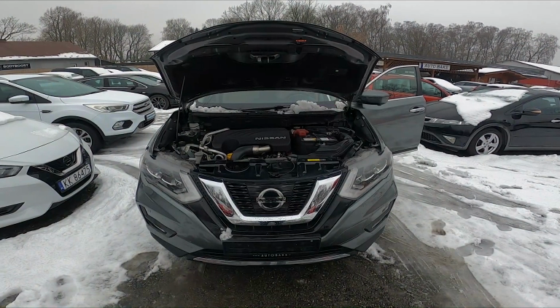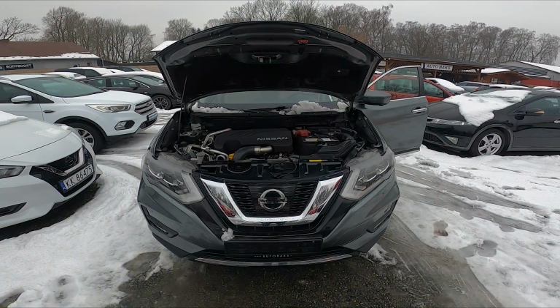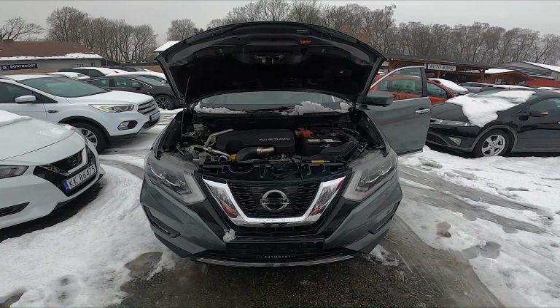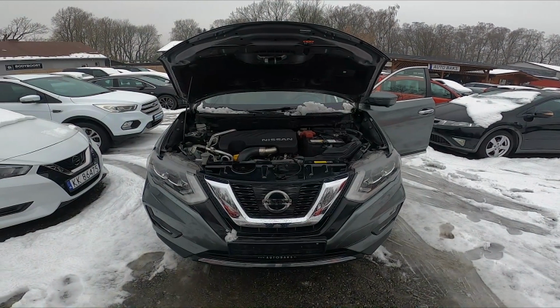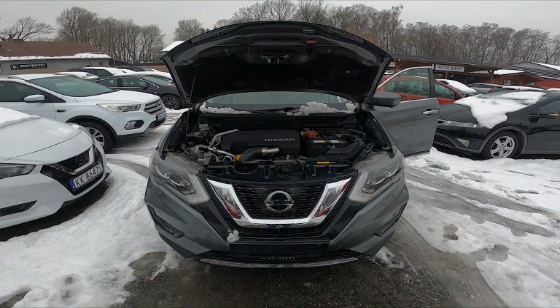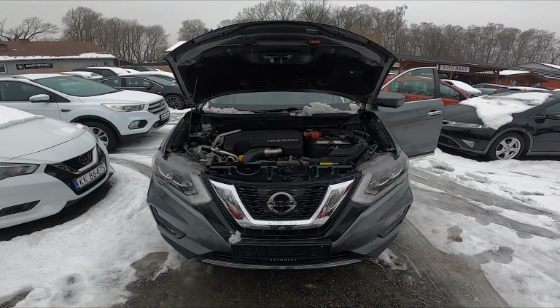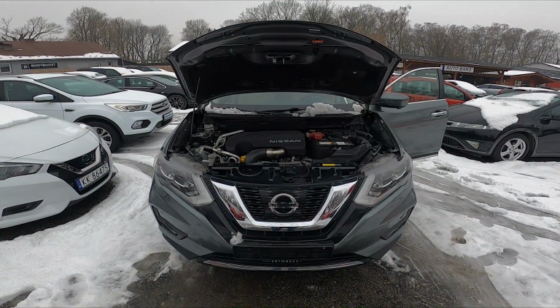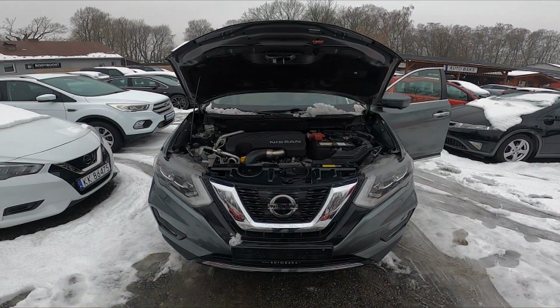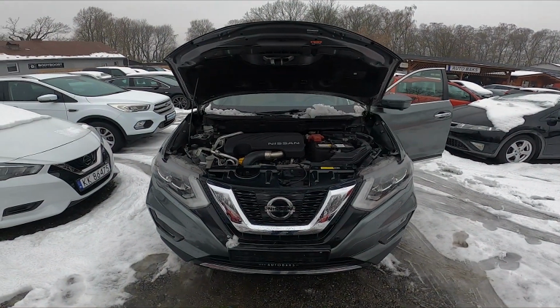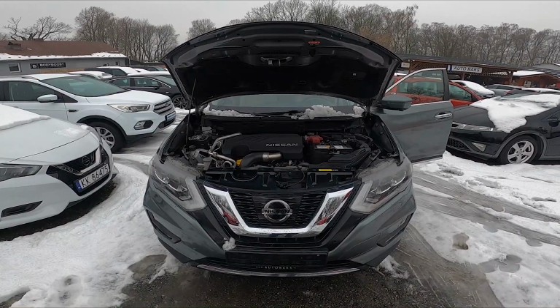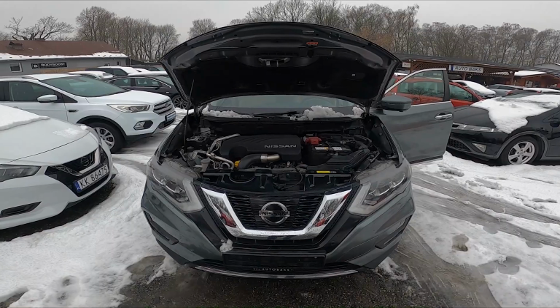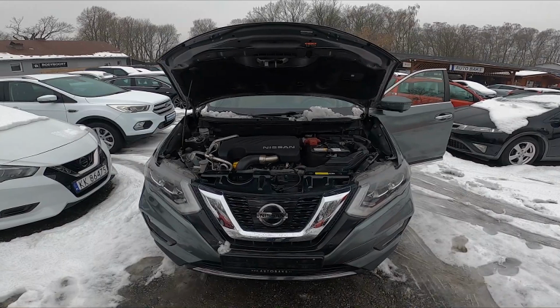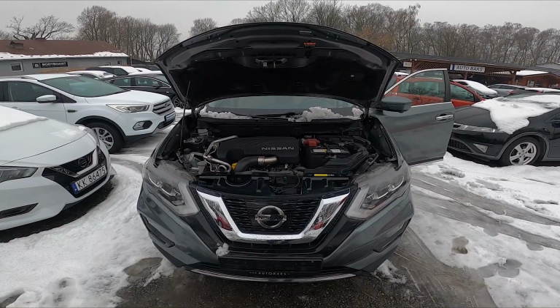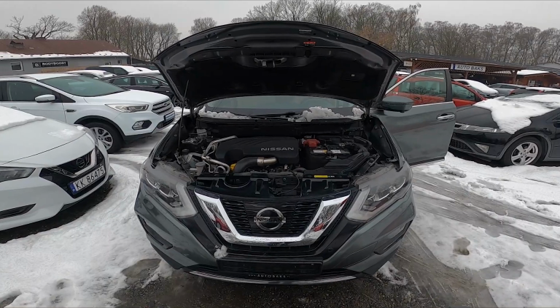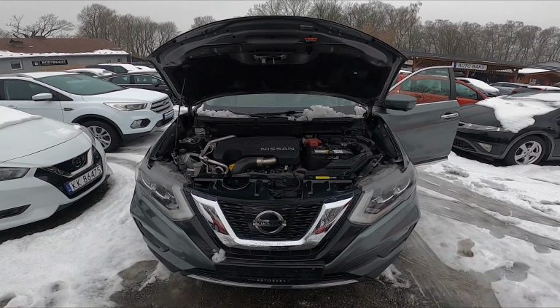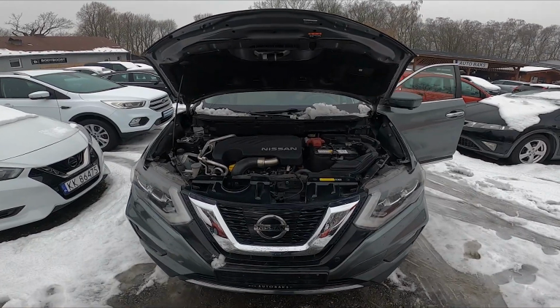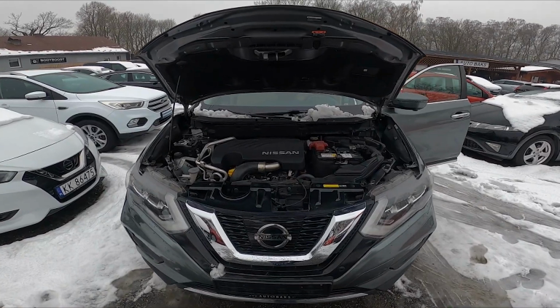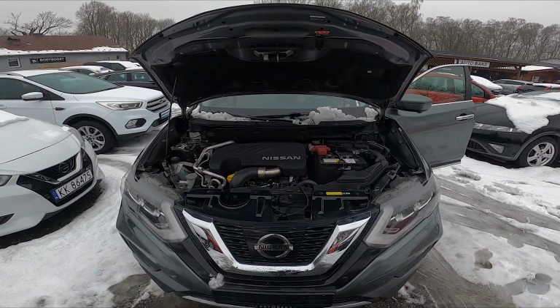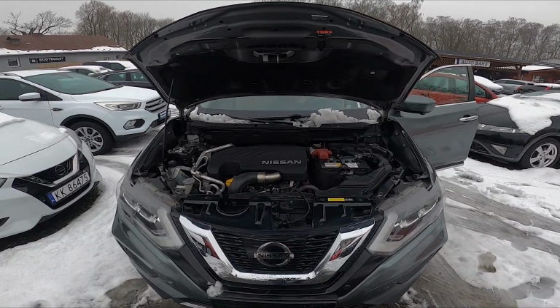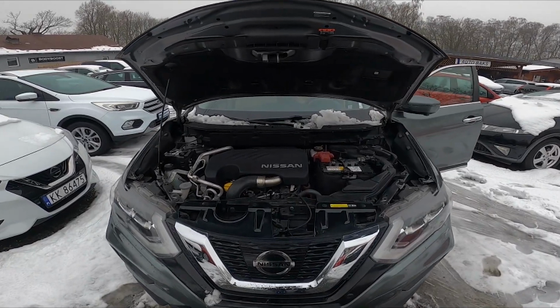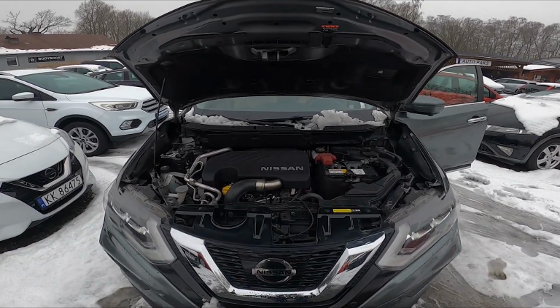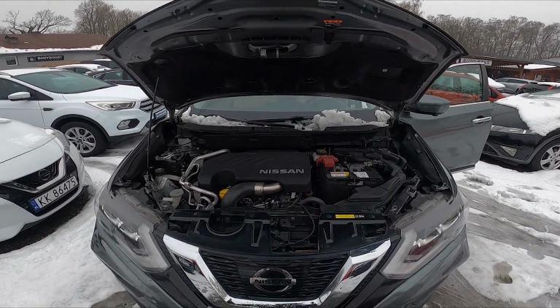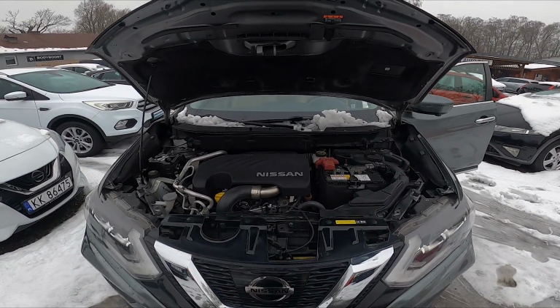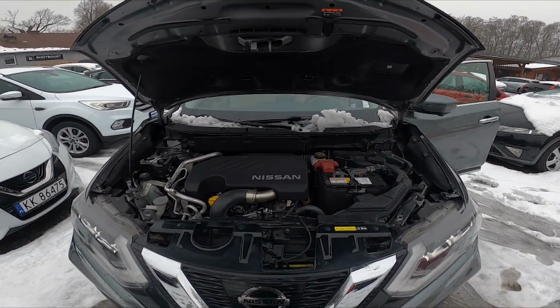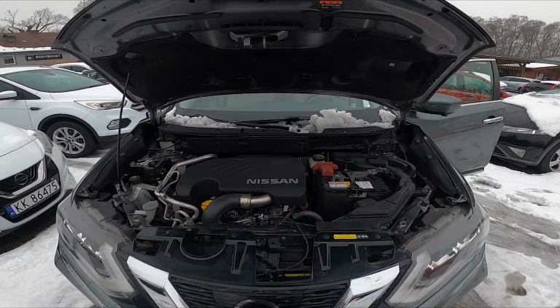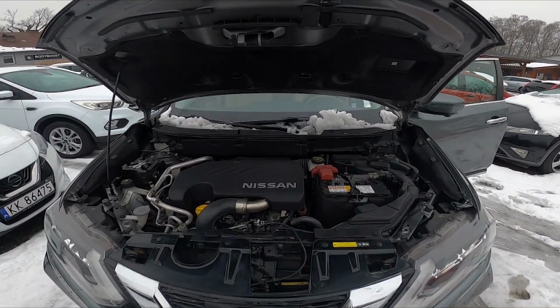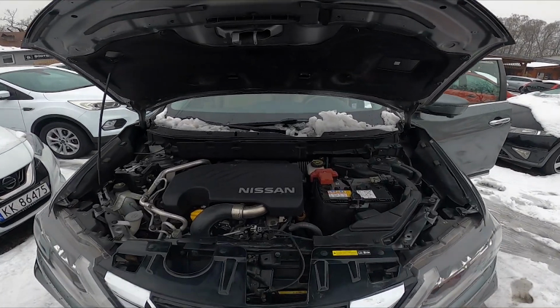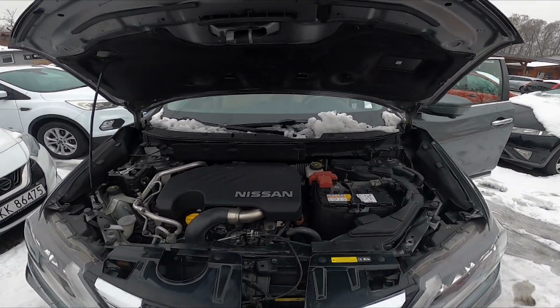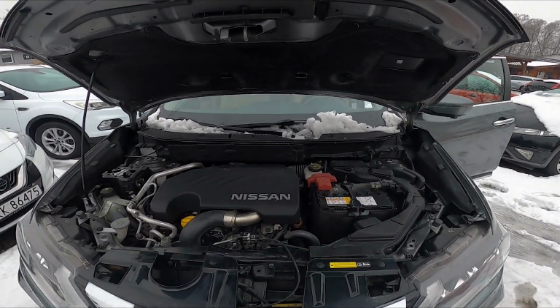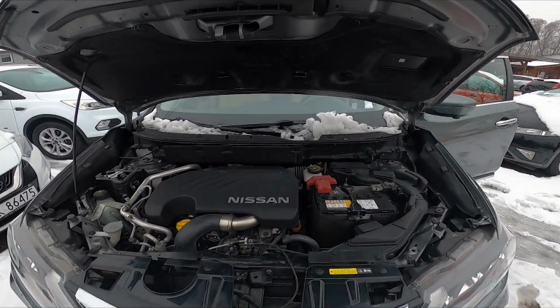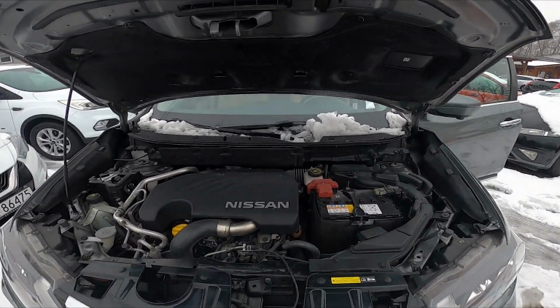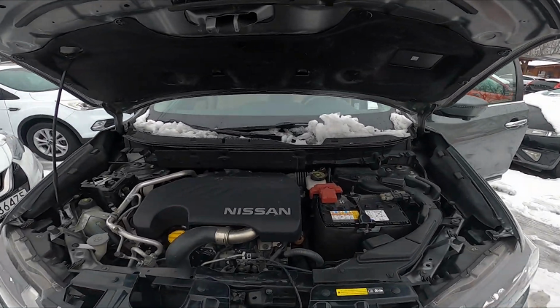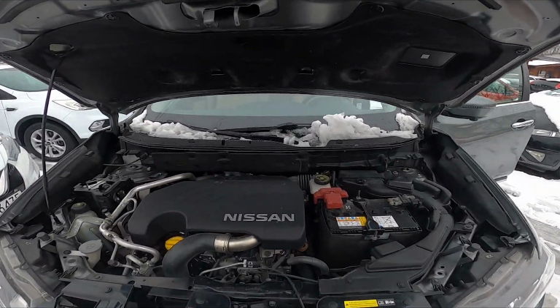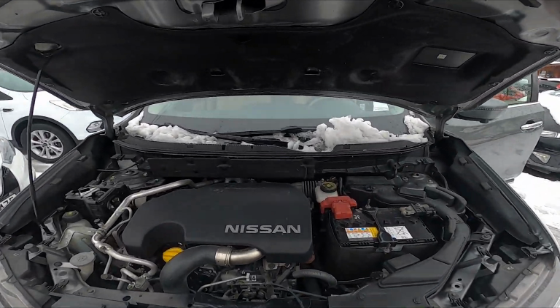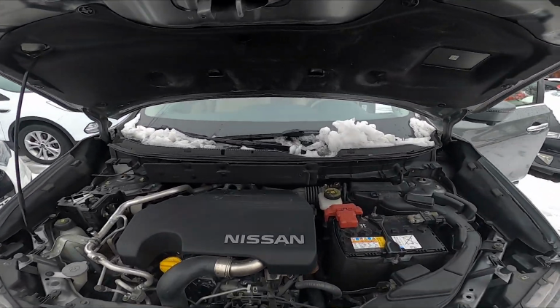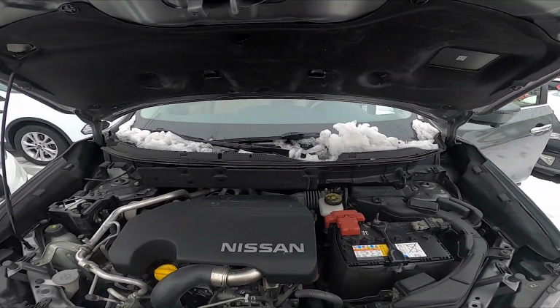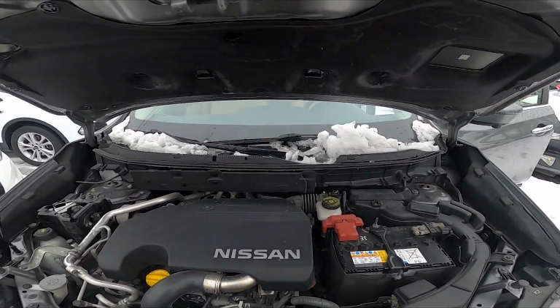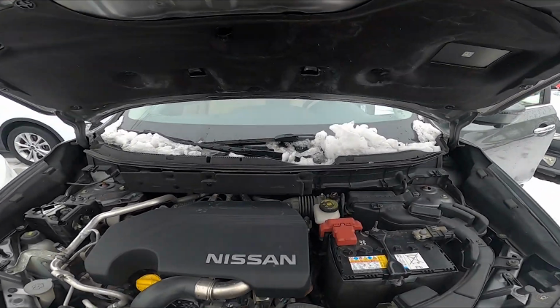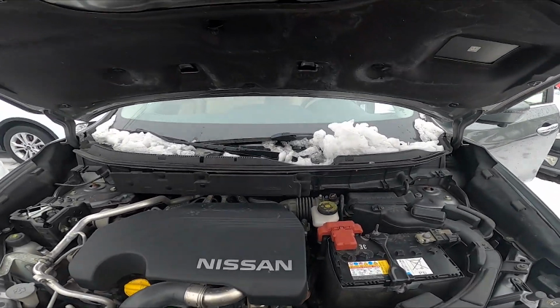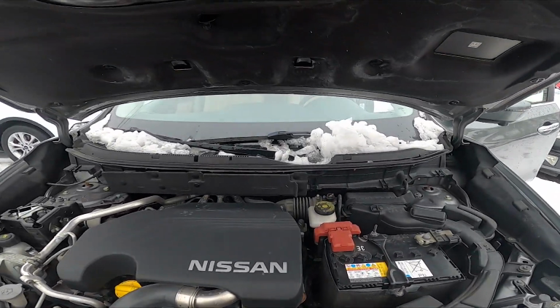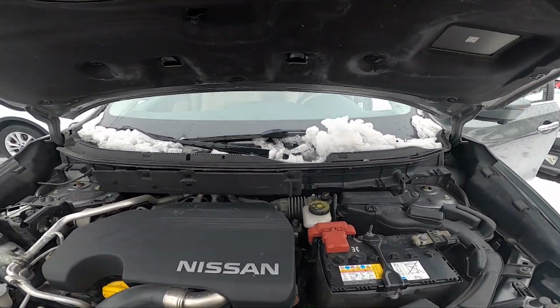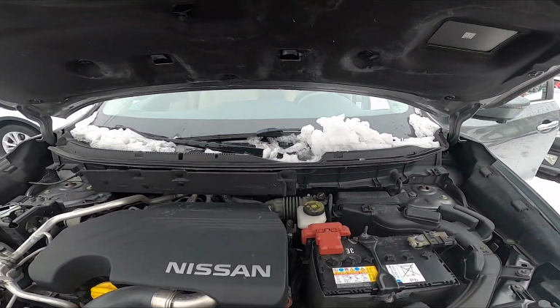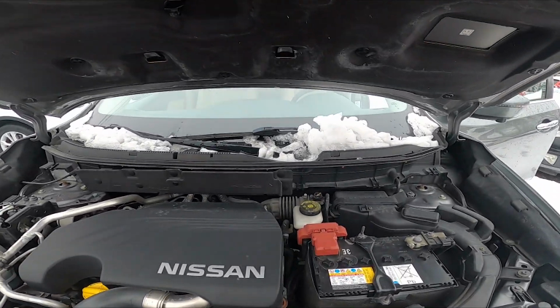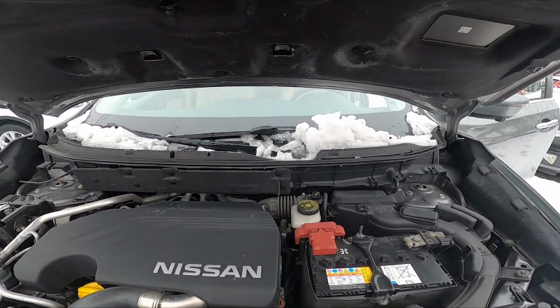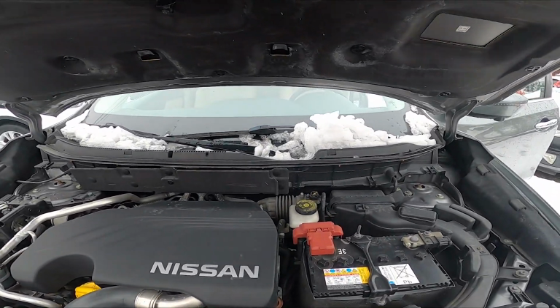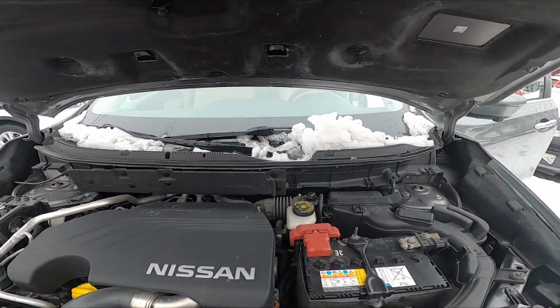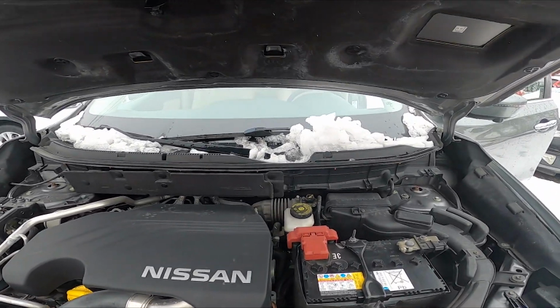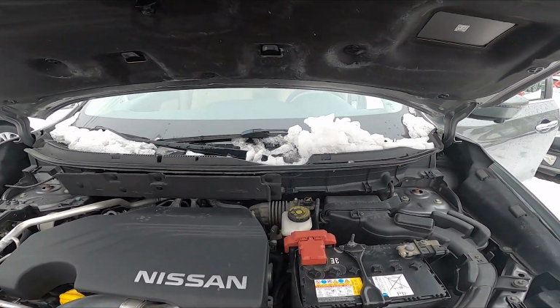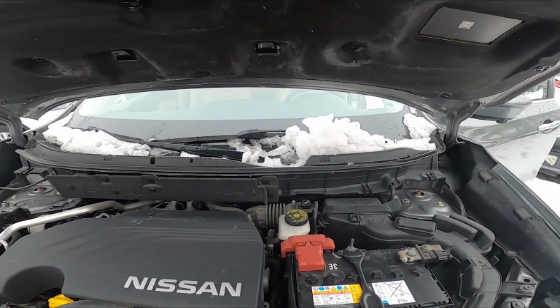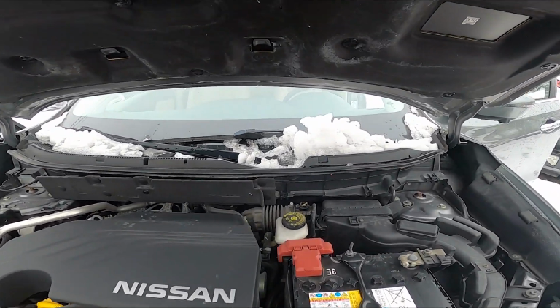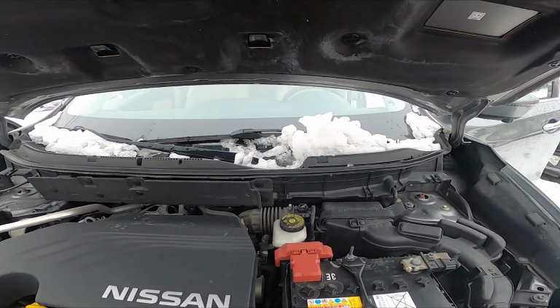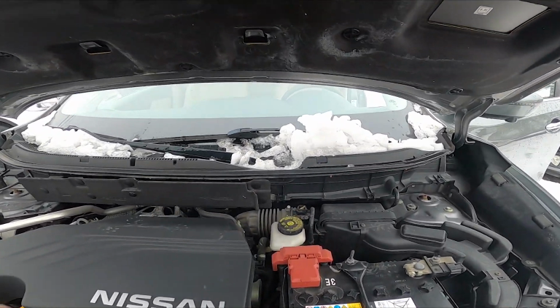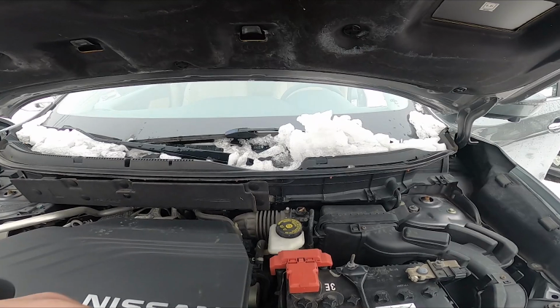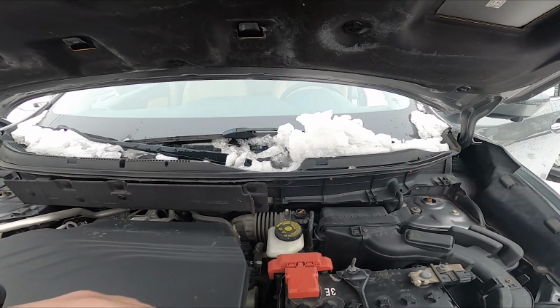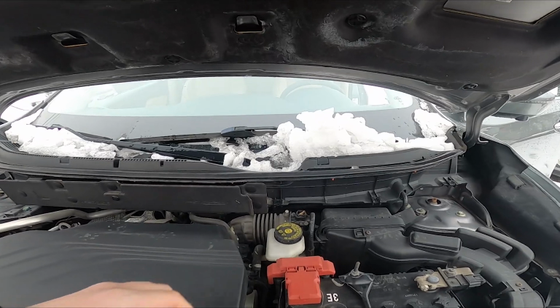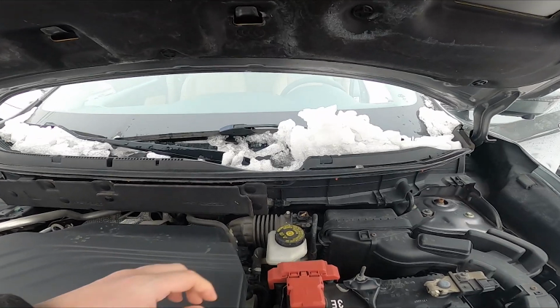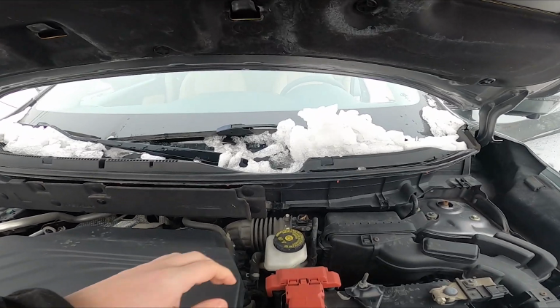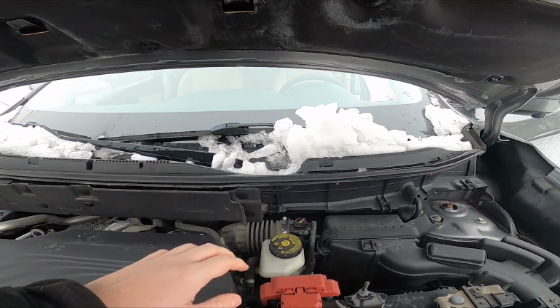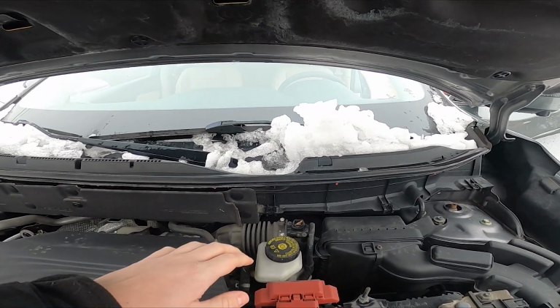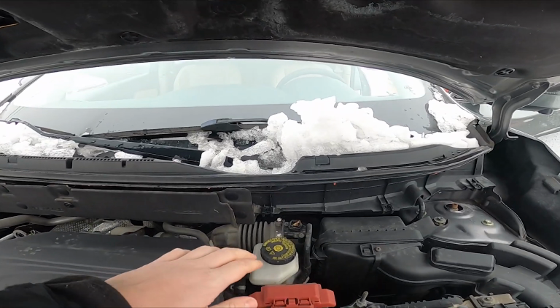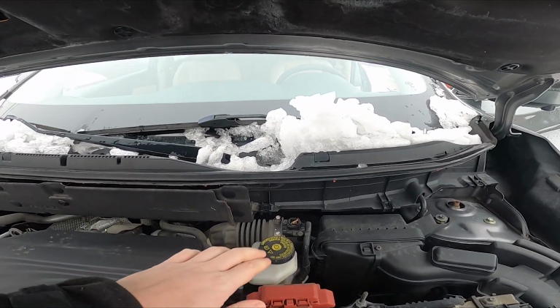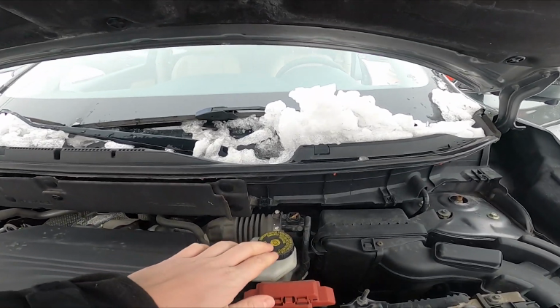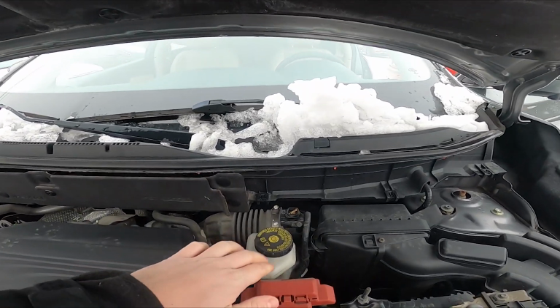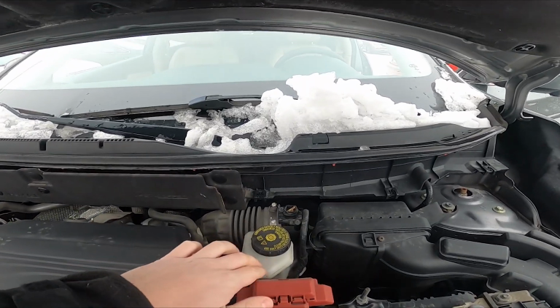In the beginning, take a look at the back of the engine compartment — the brake fluid reservoir is located right here.